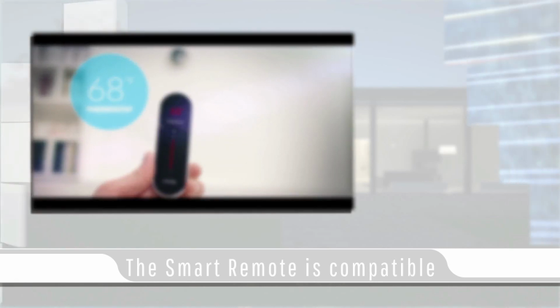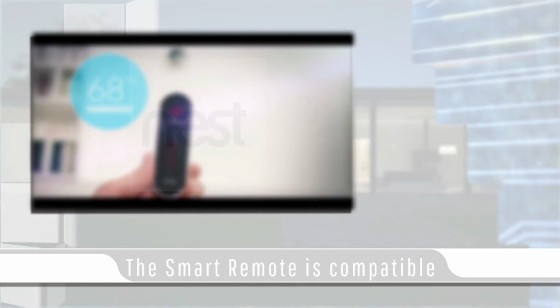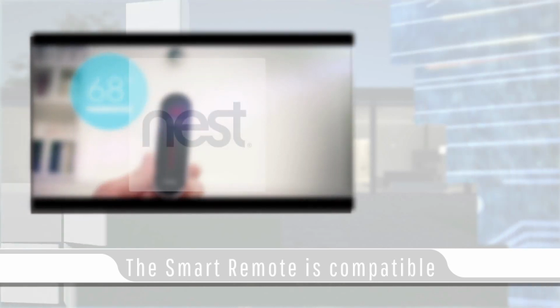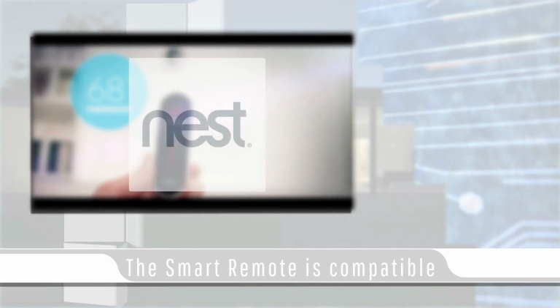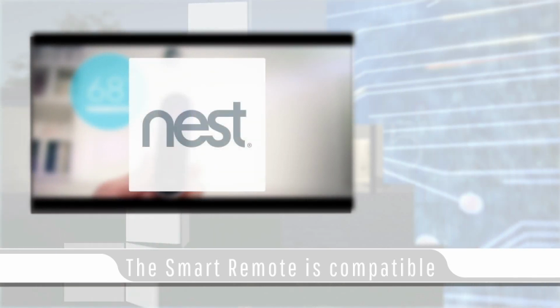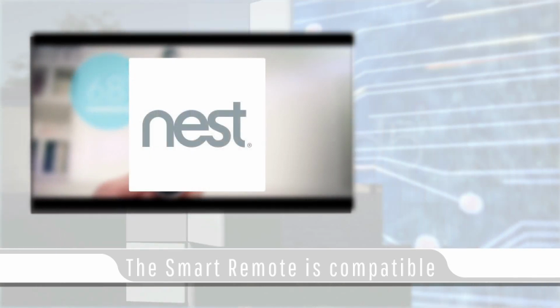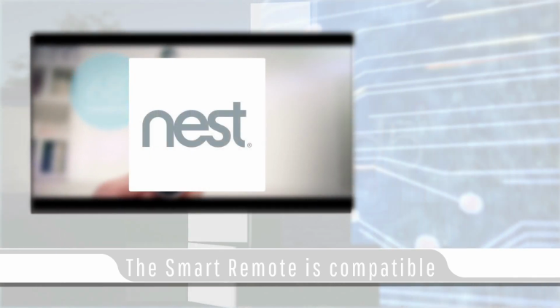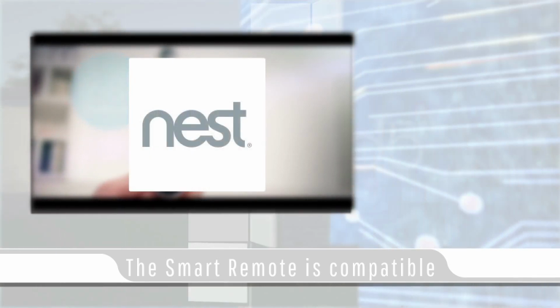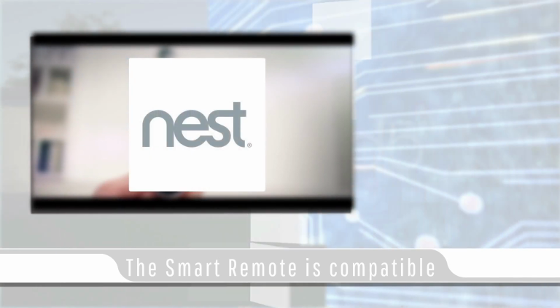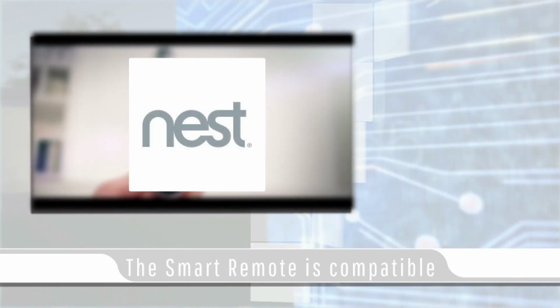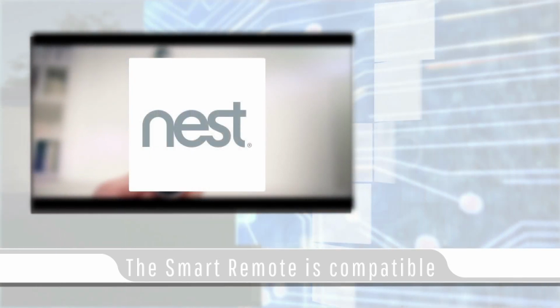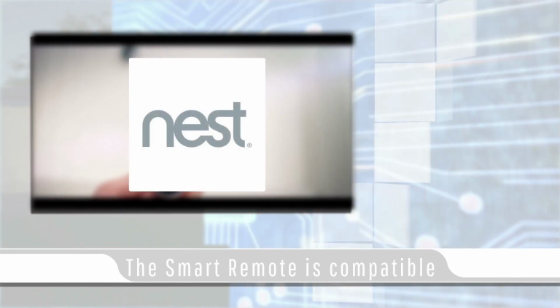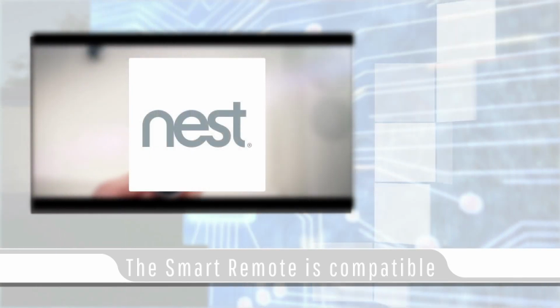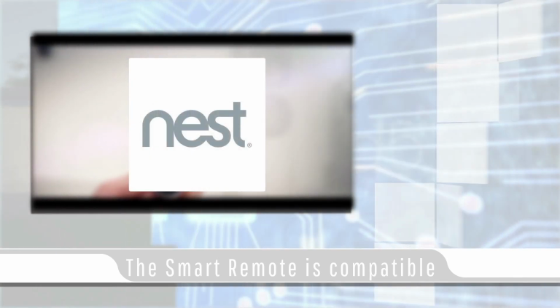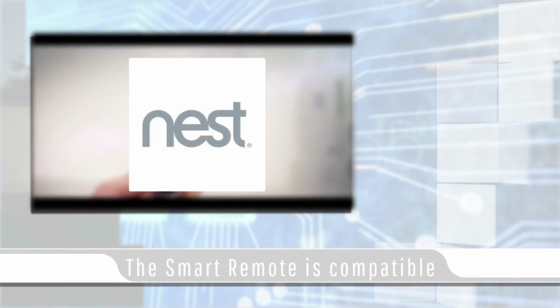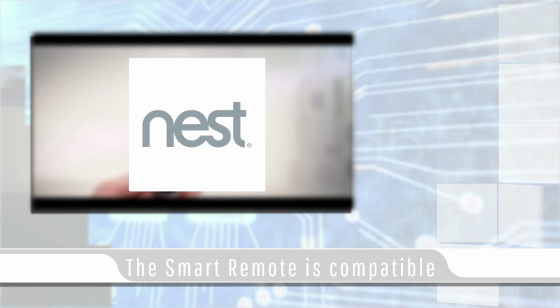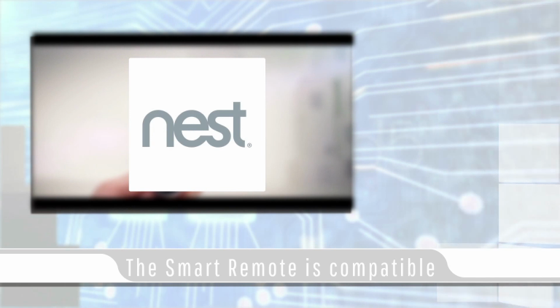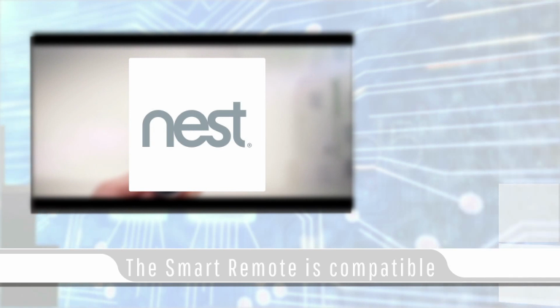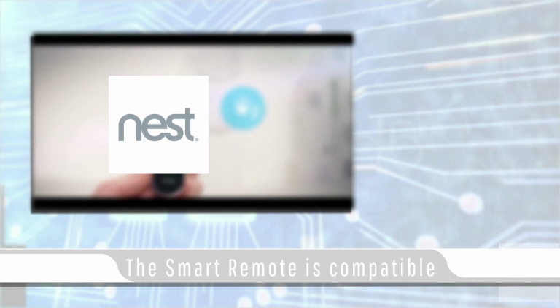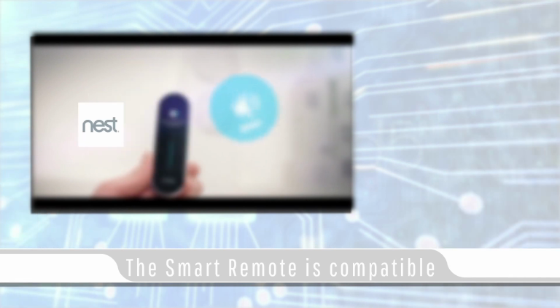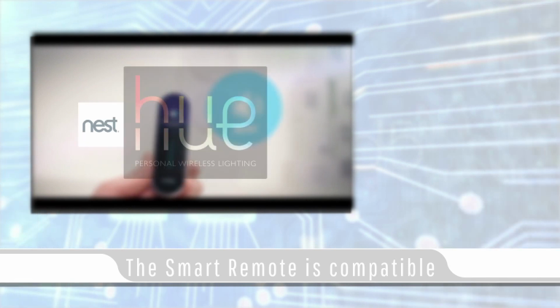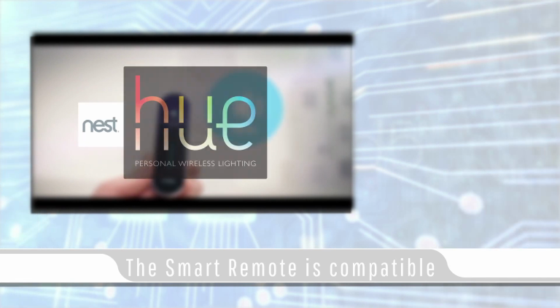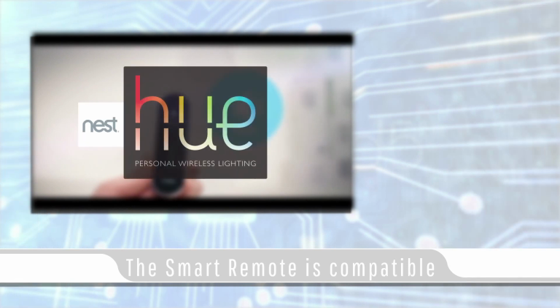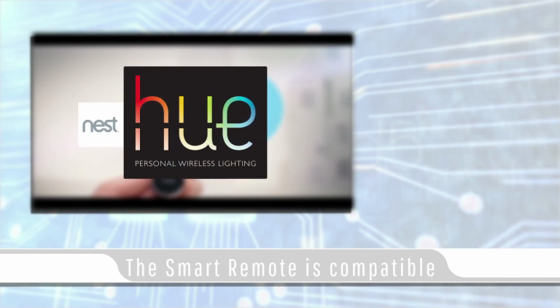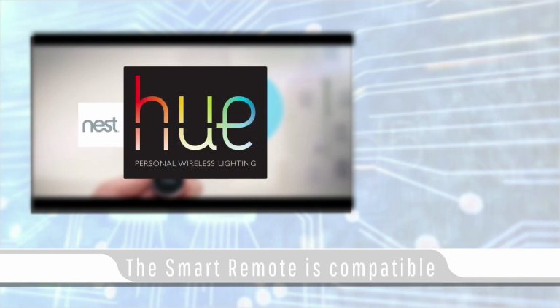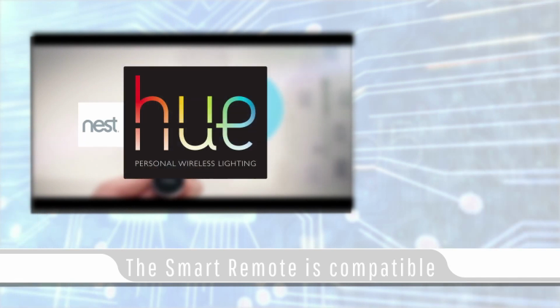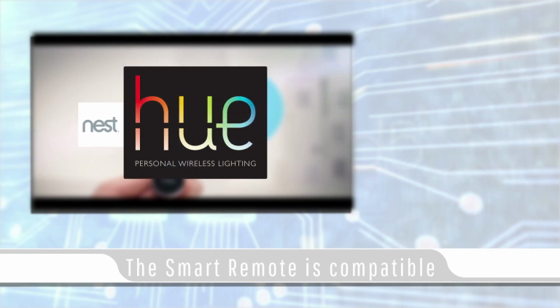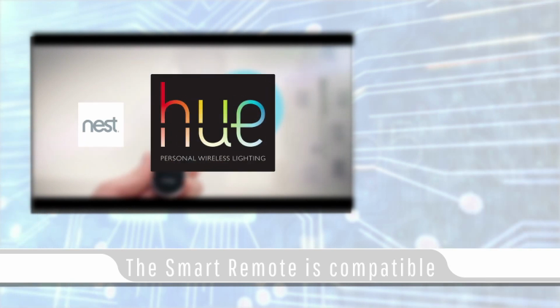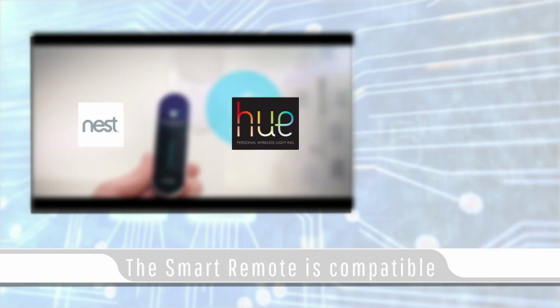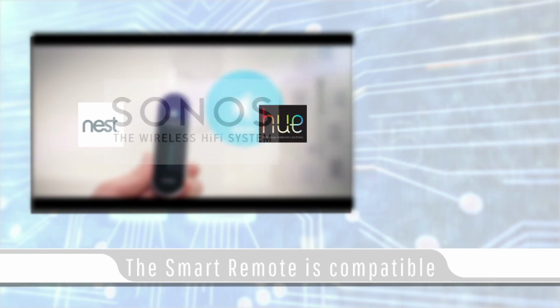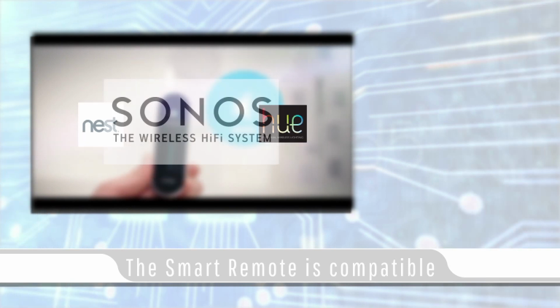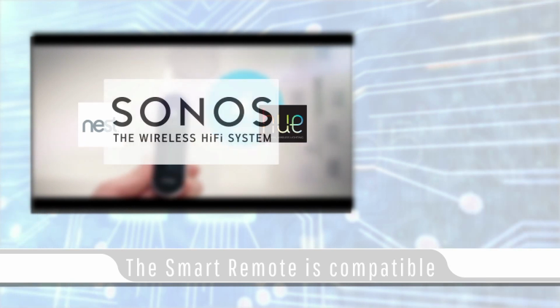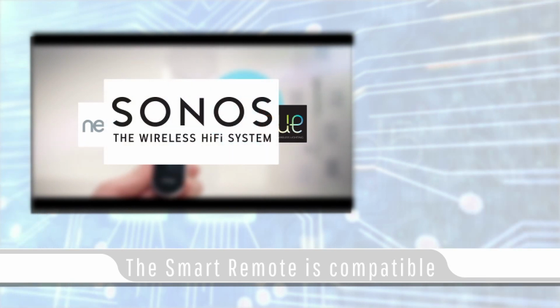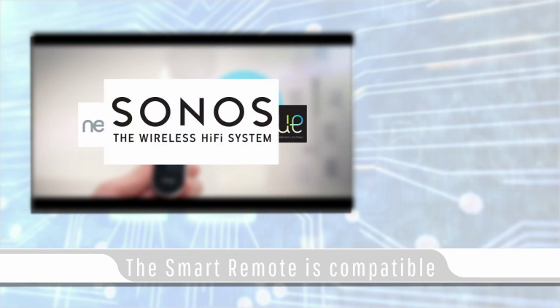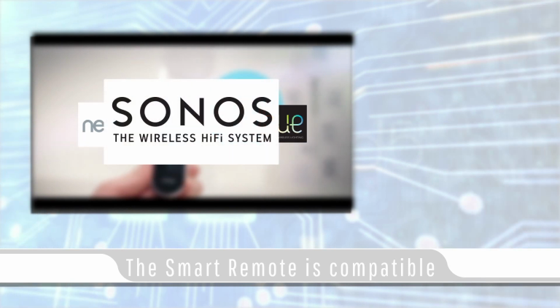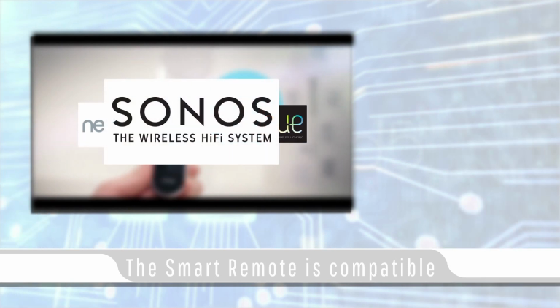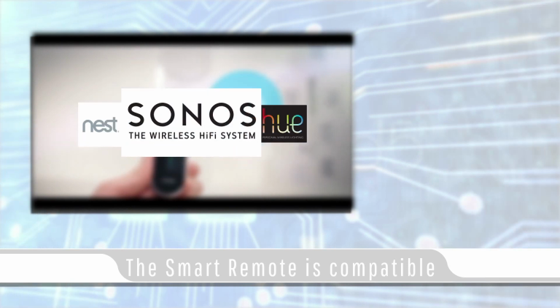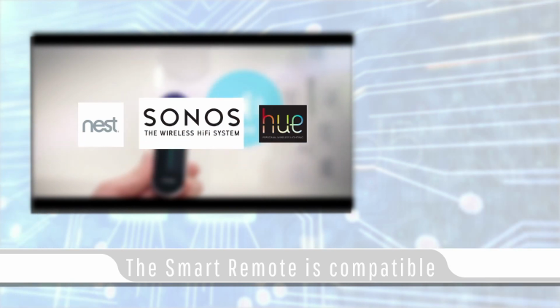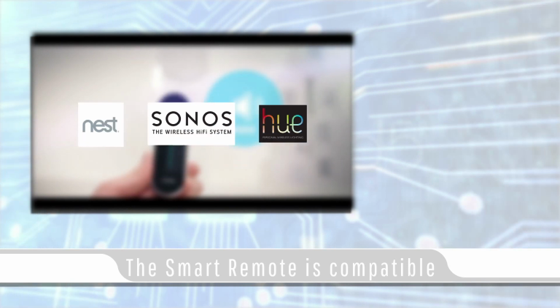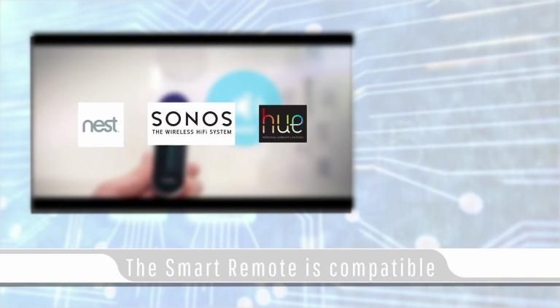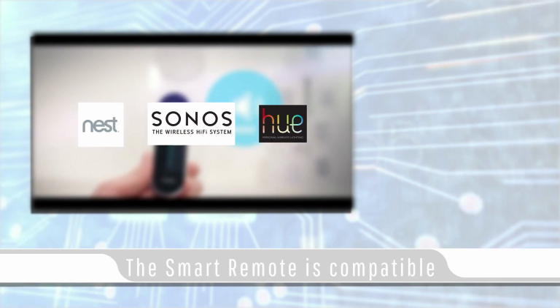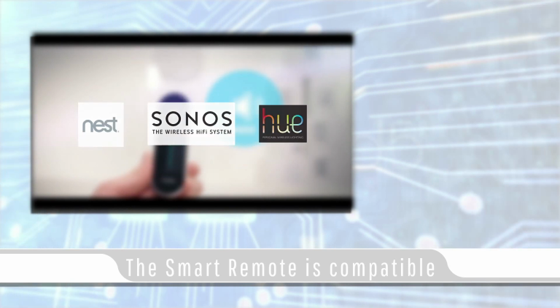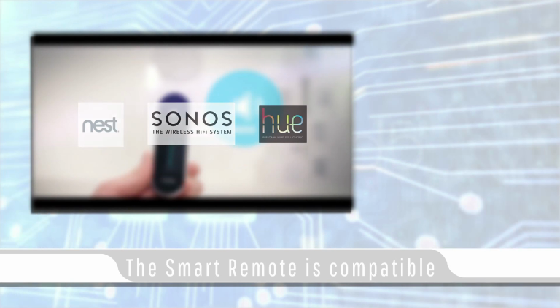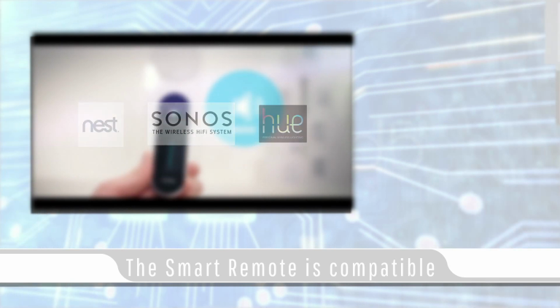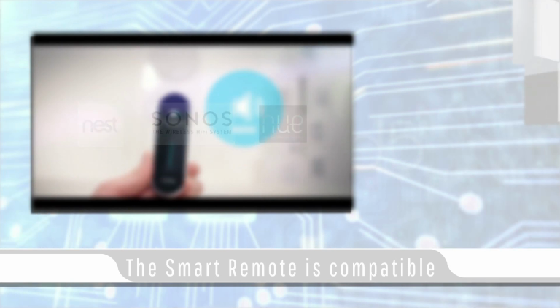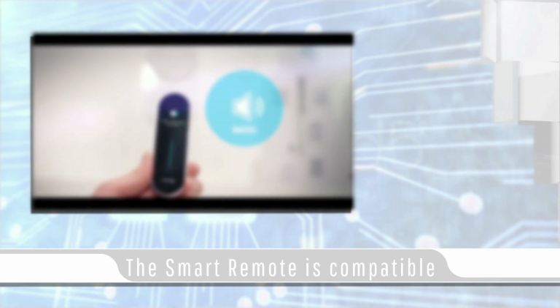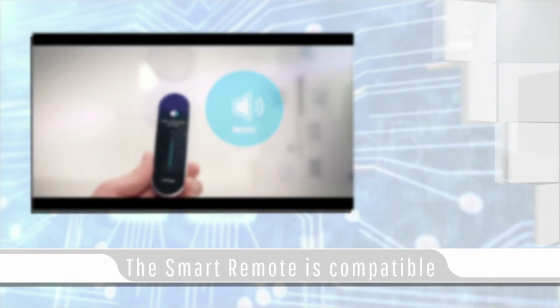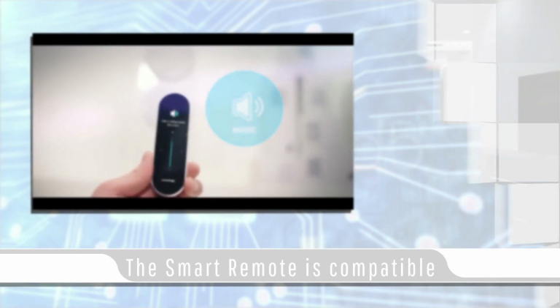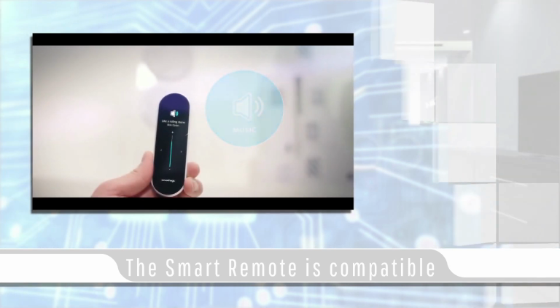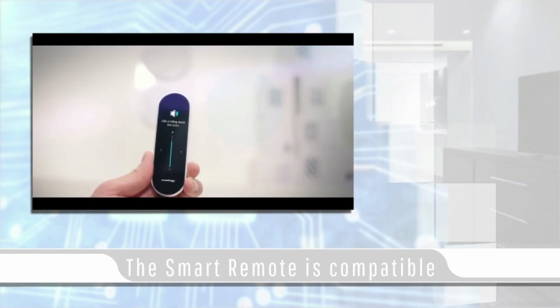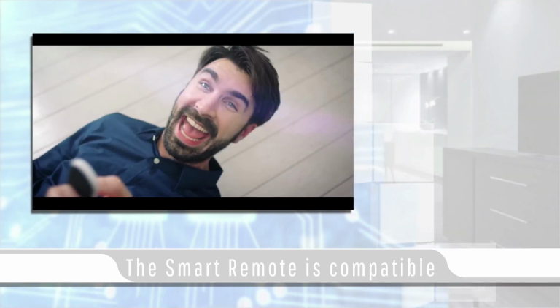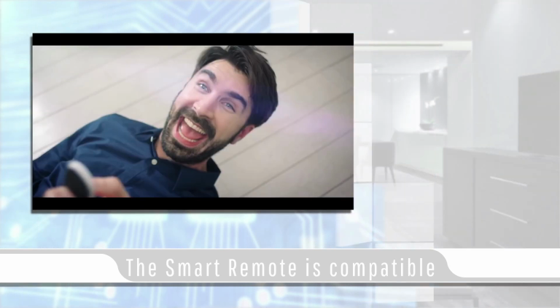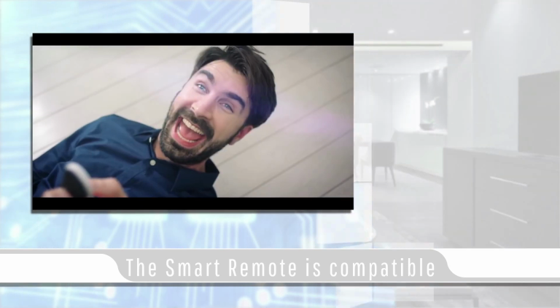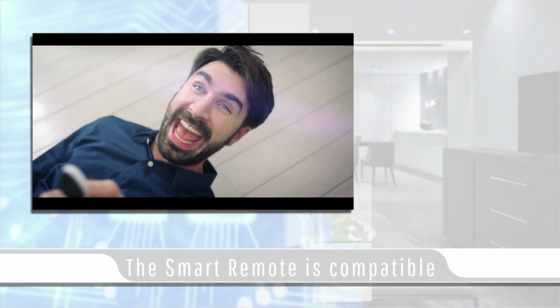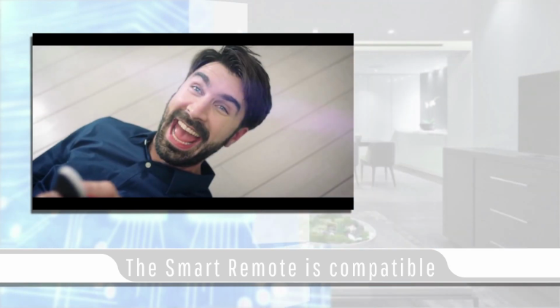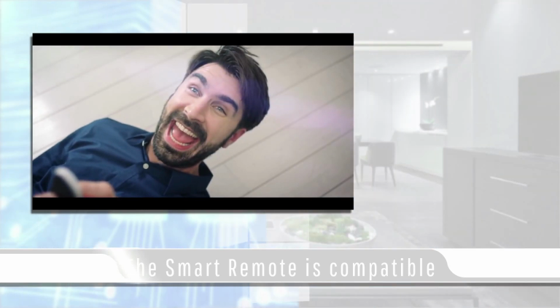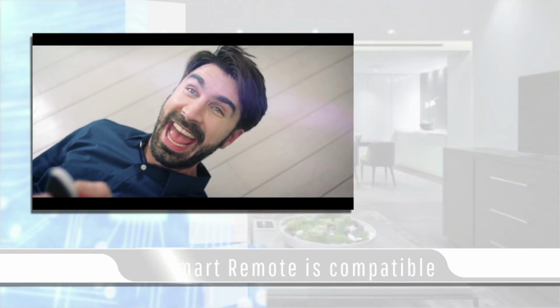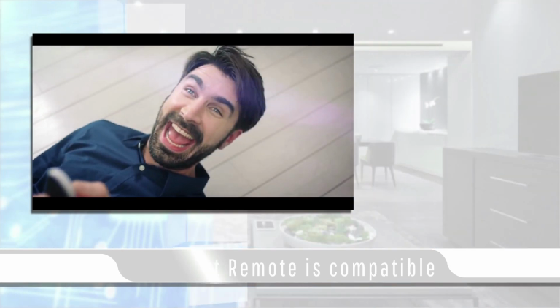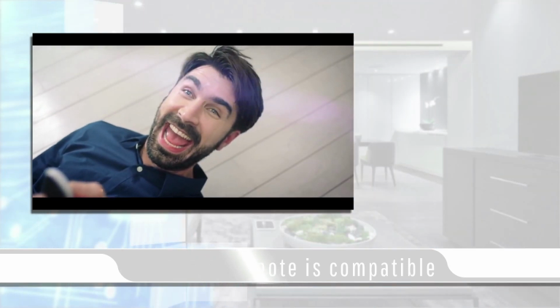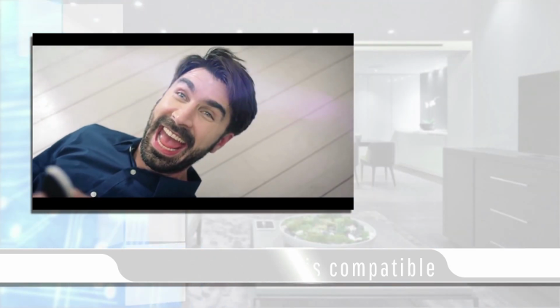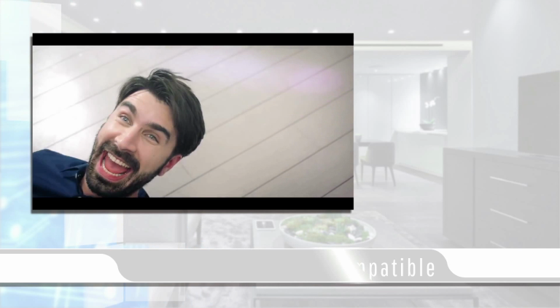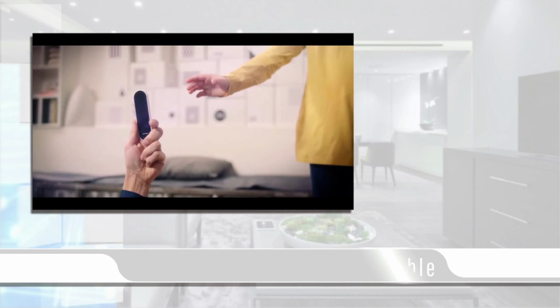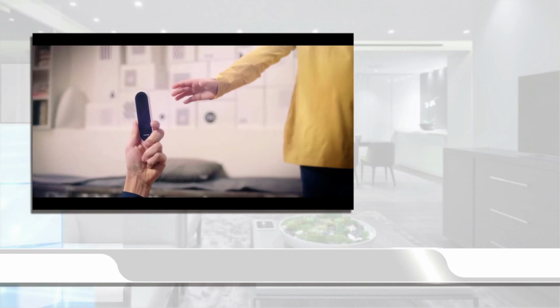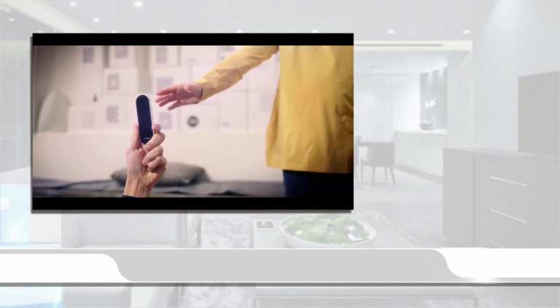The Smart Remote is compatible with Nest, Philips Hue, Sonos, and many more. It is universal, simple, and completely customizable.